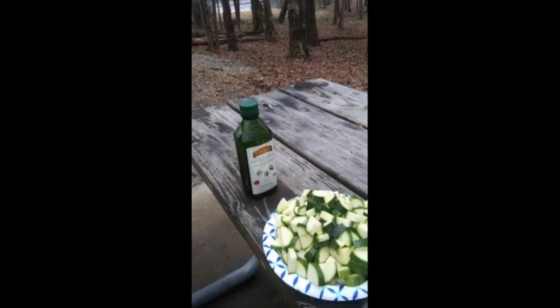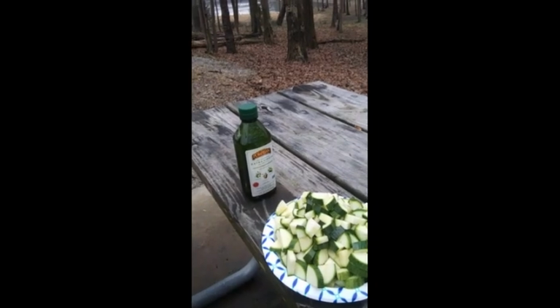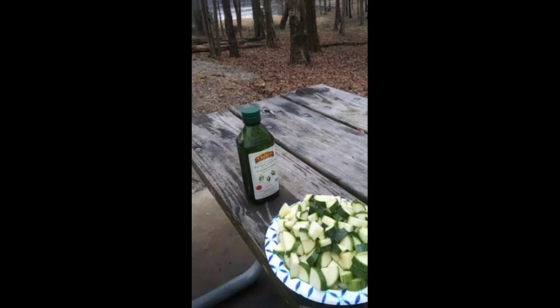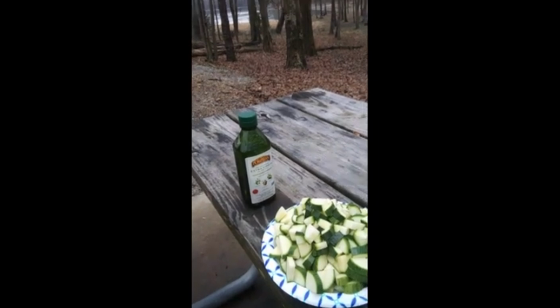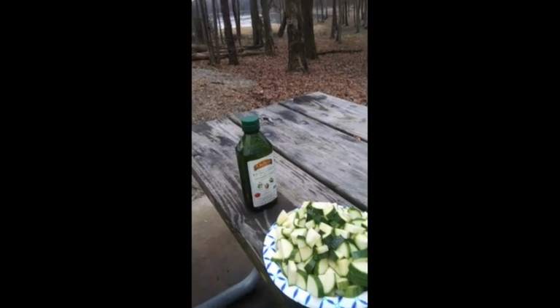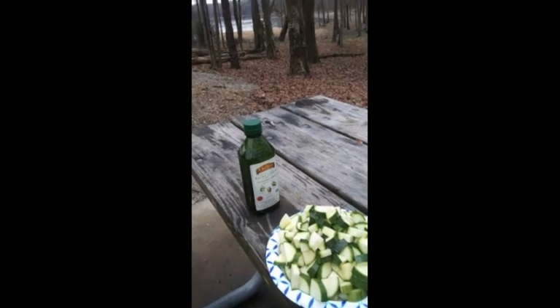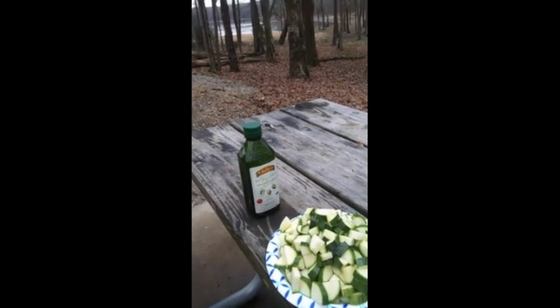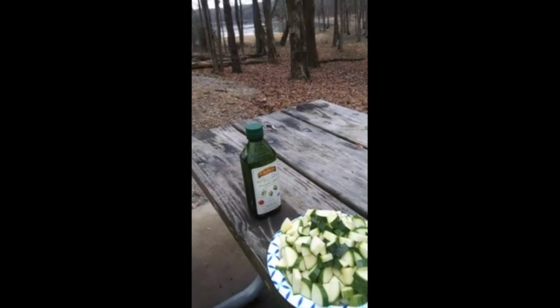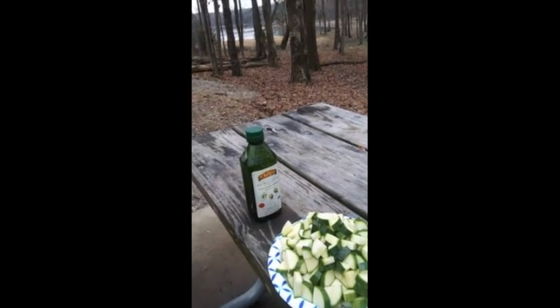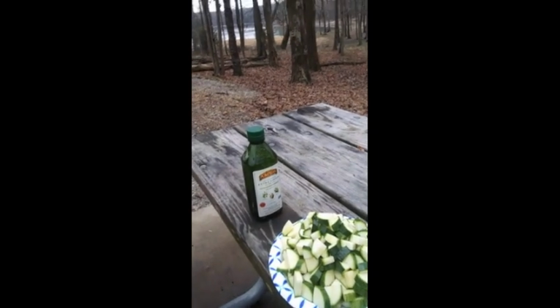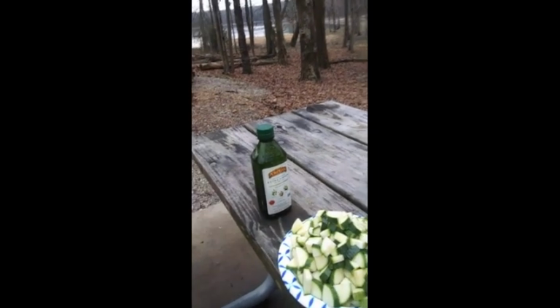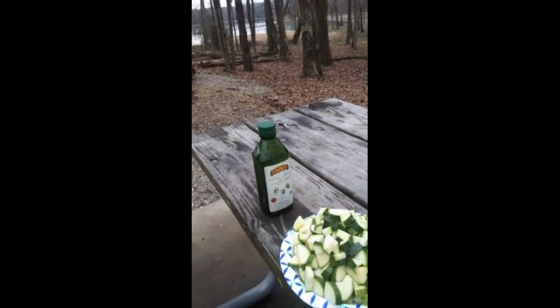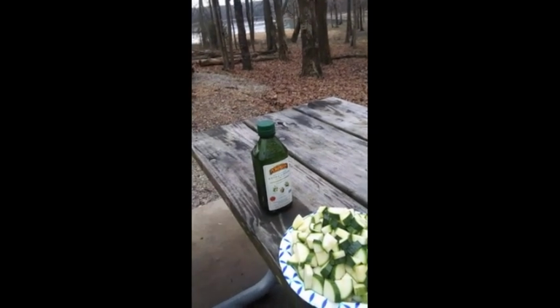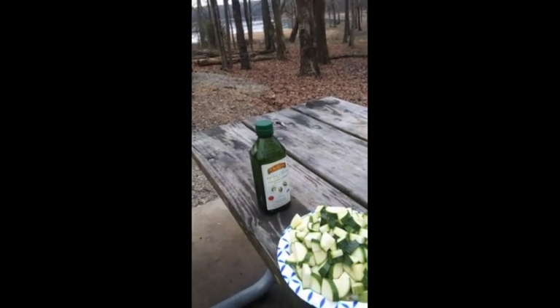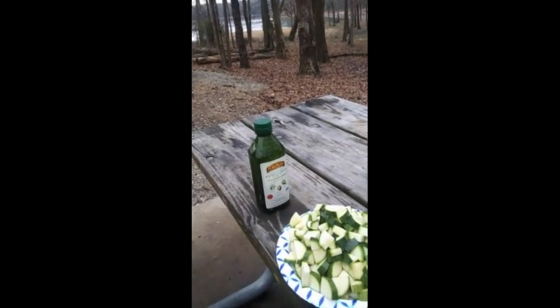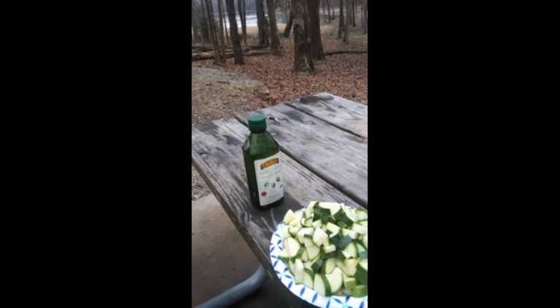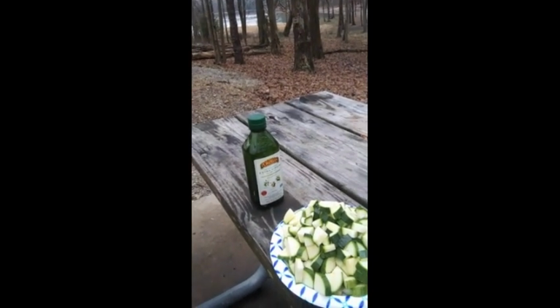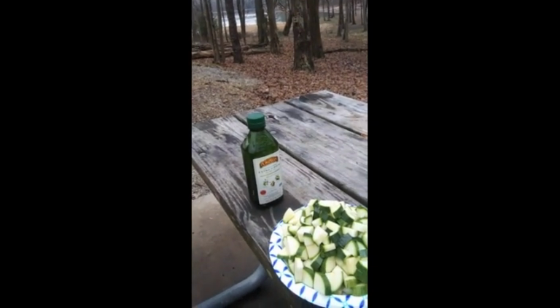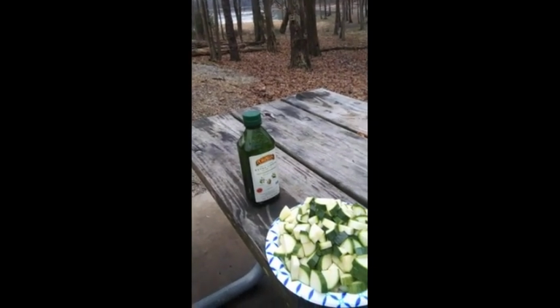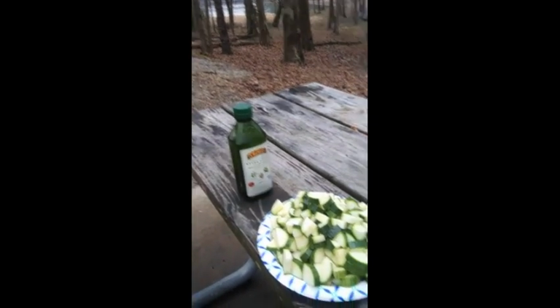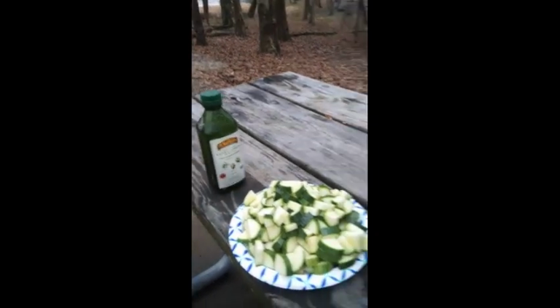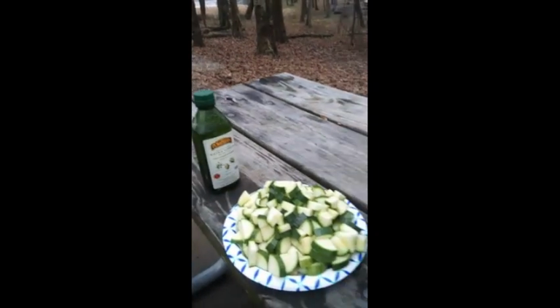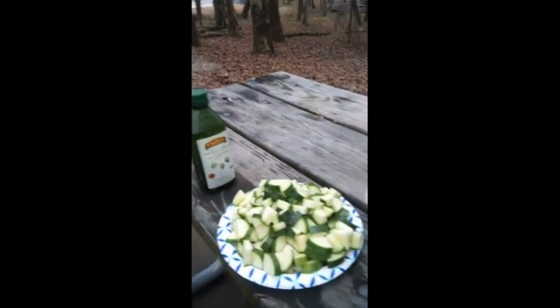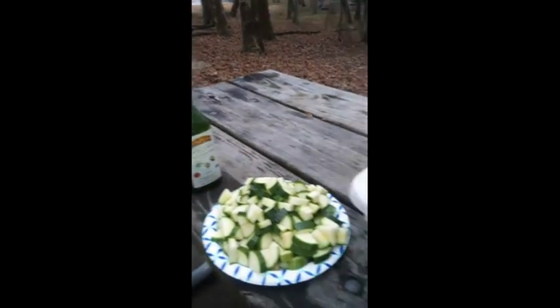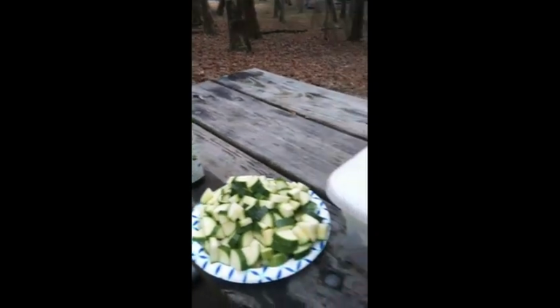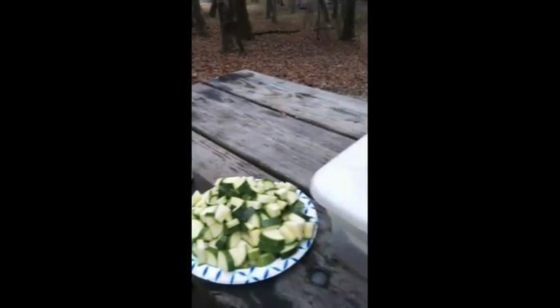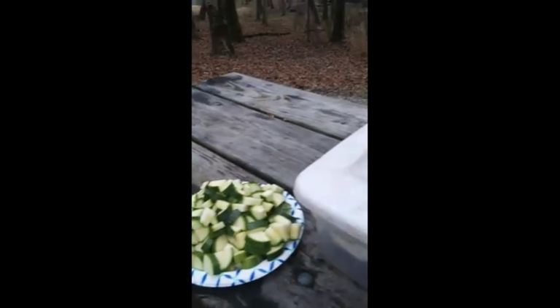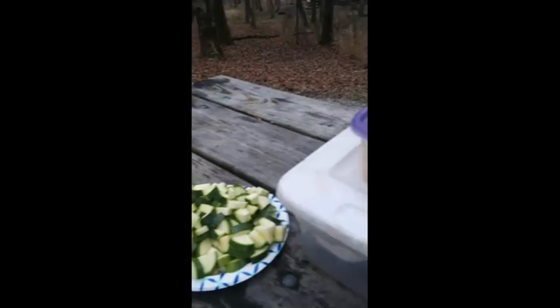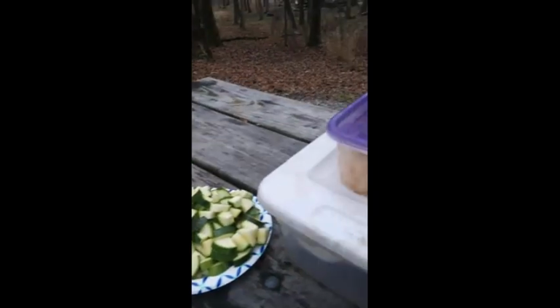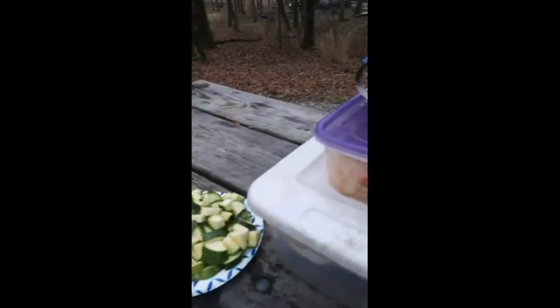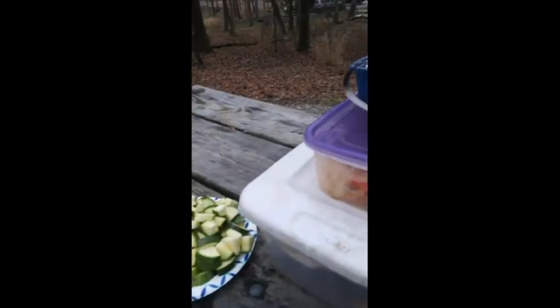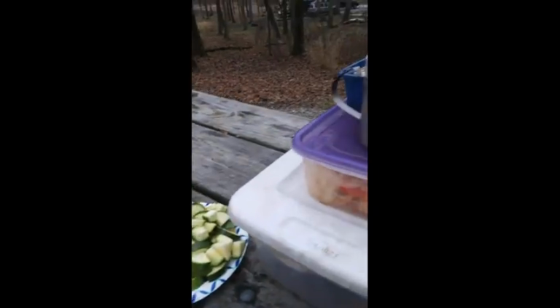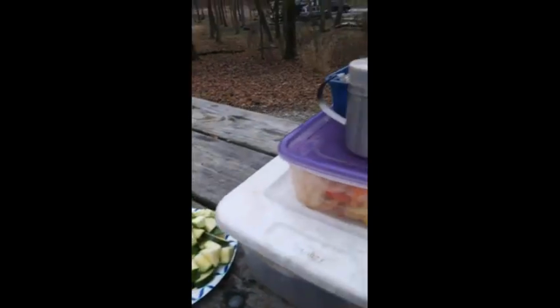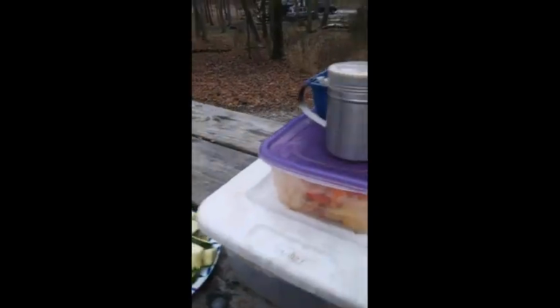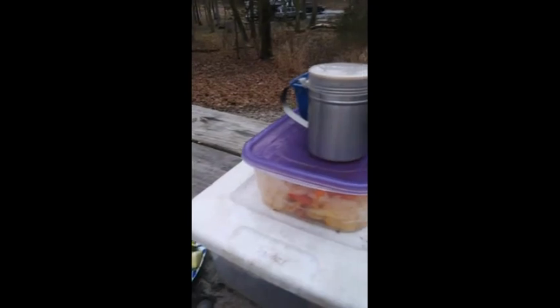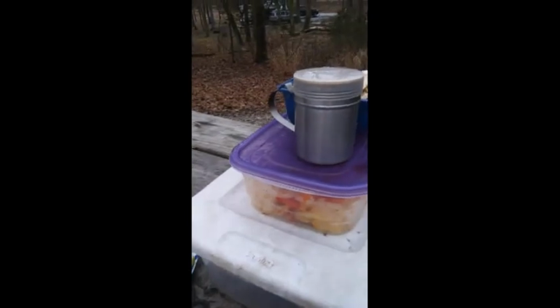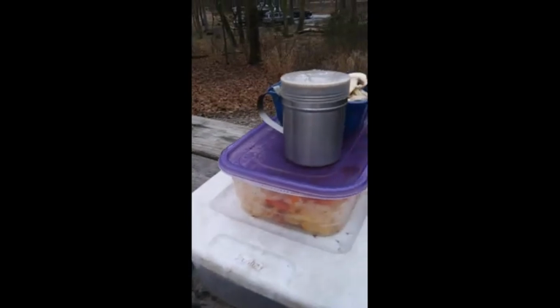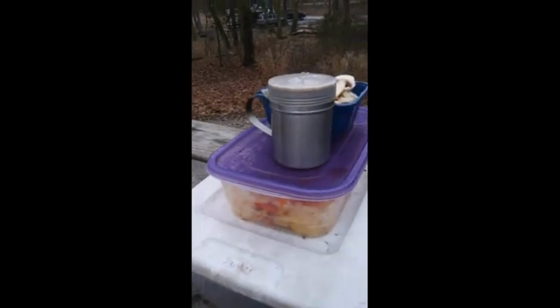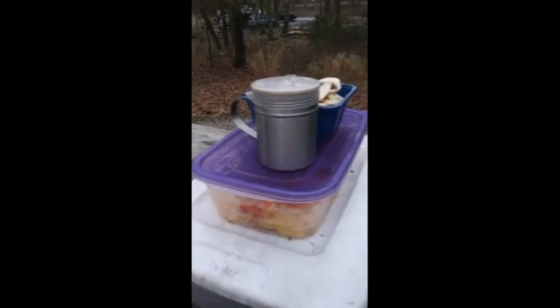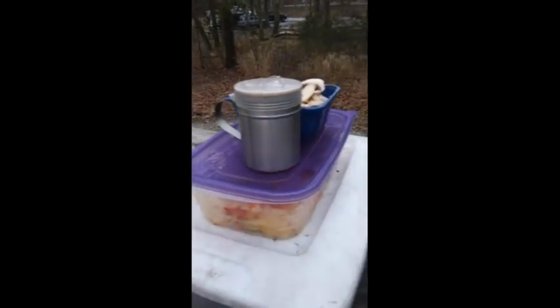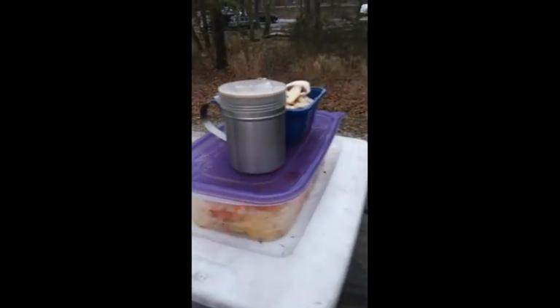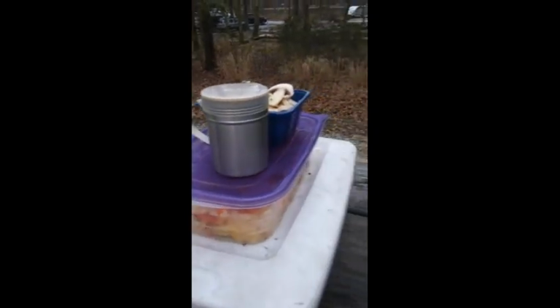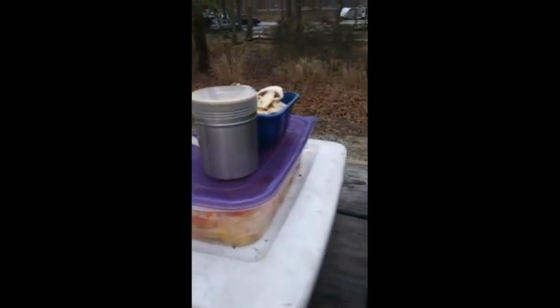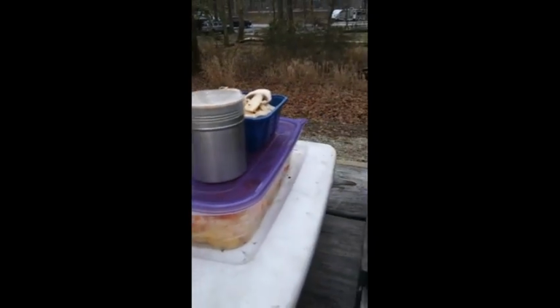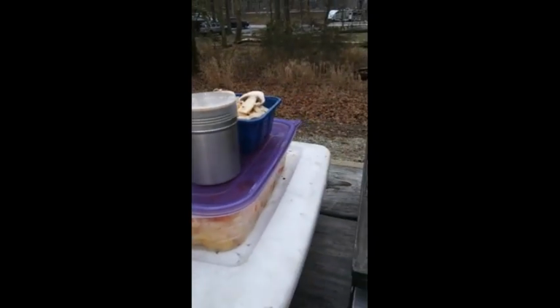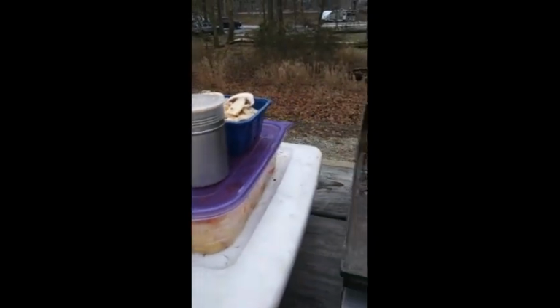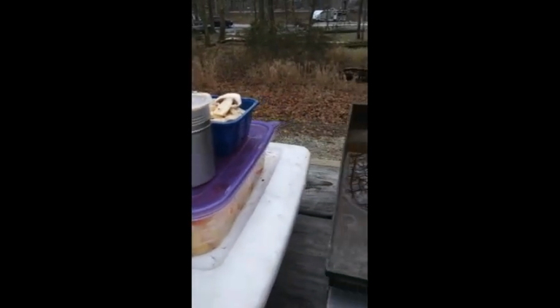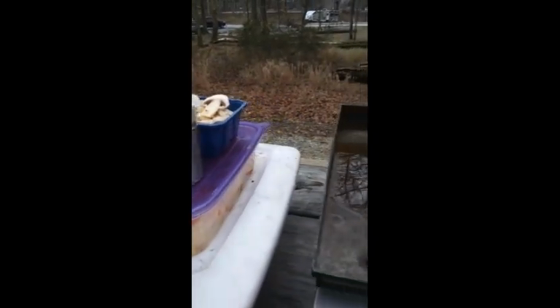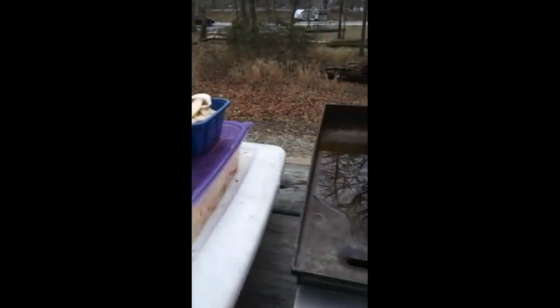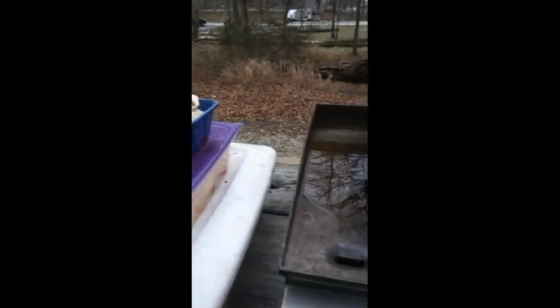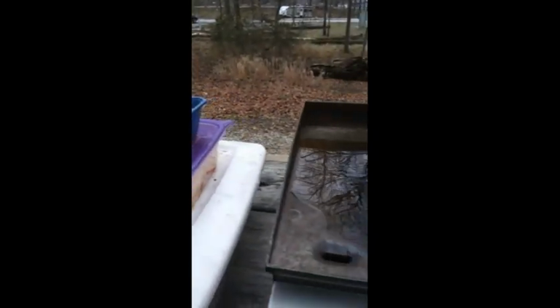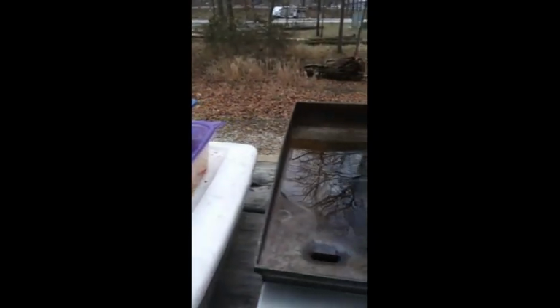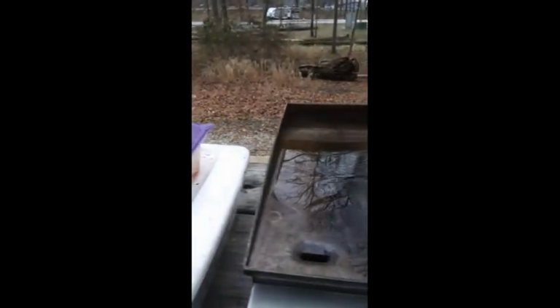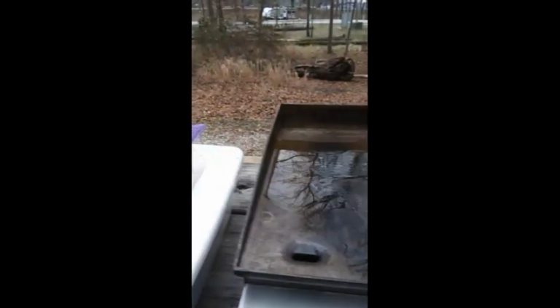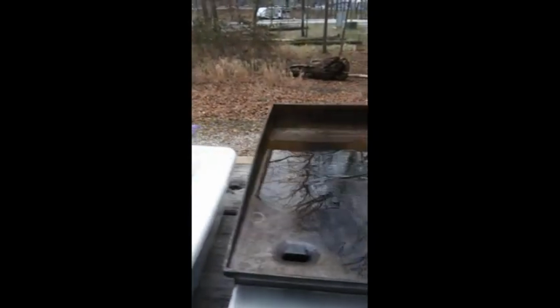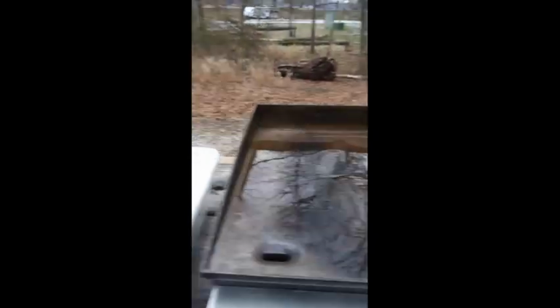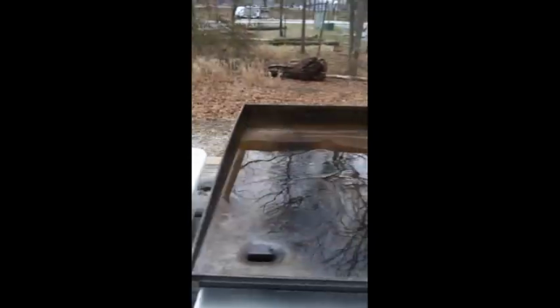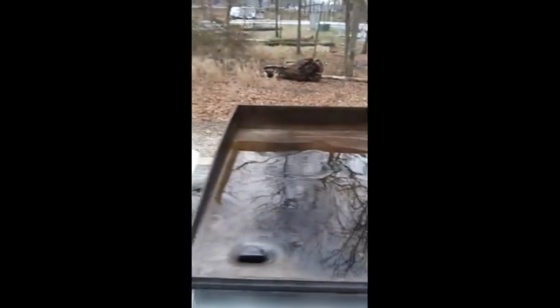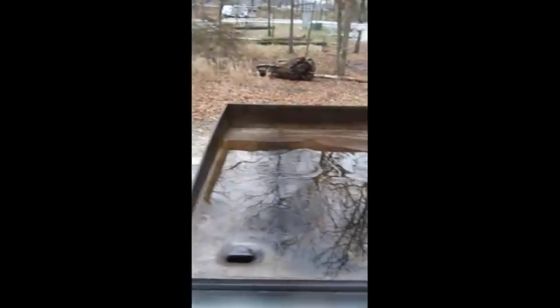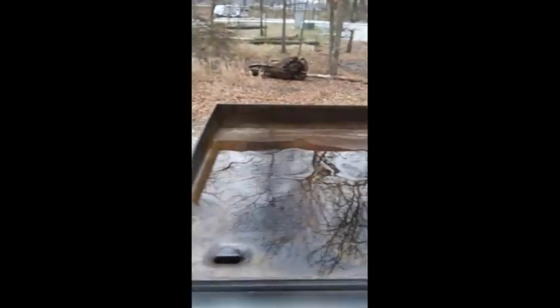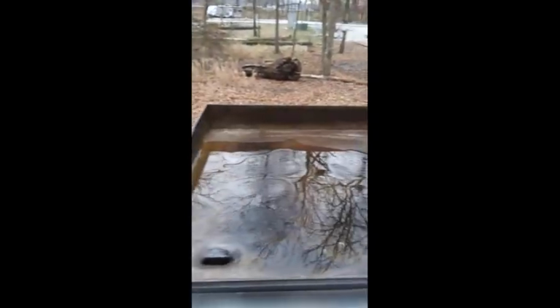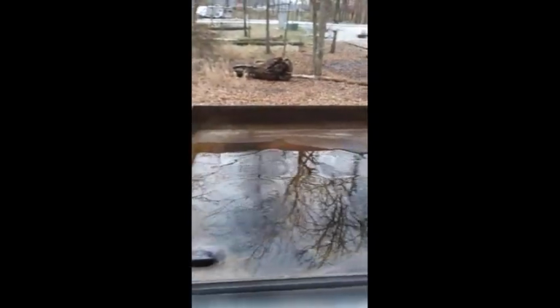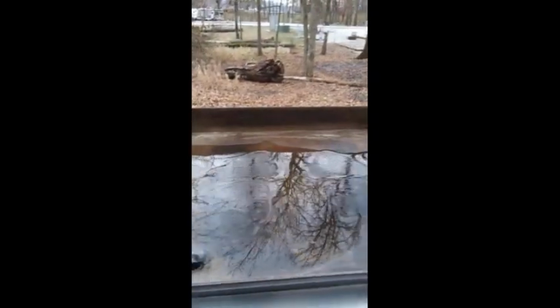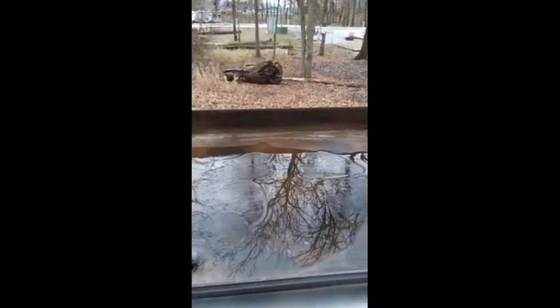Hey, y'all know what this is? This is my steak and chicken fajita nachos.